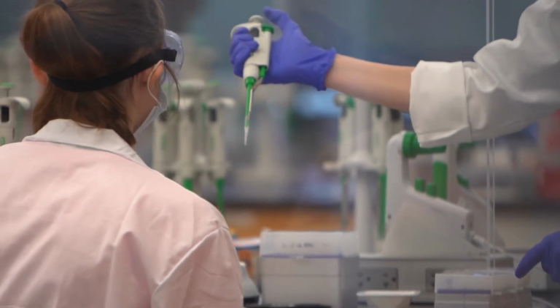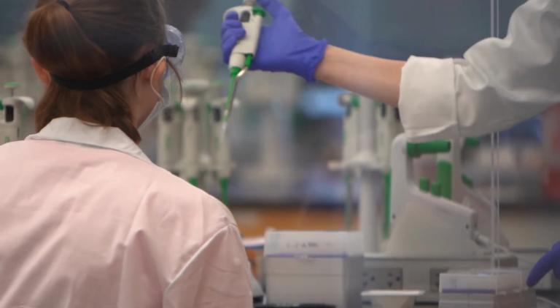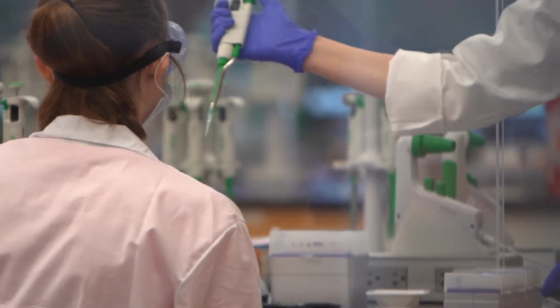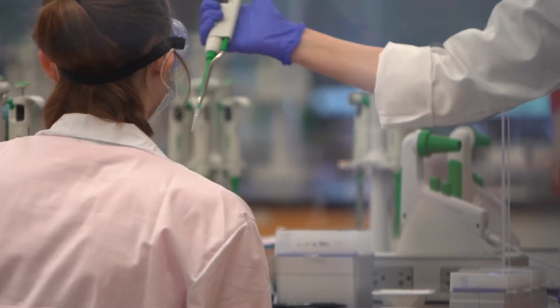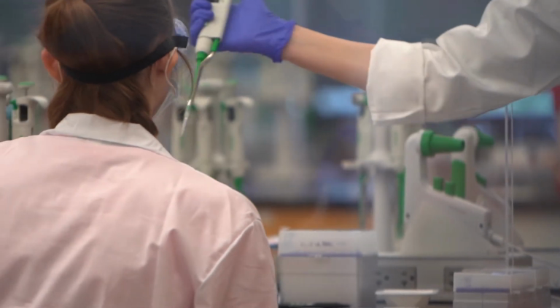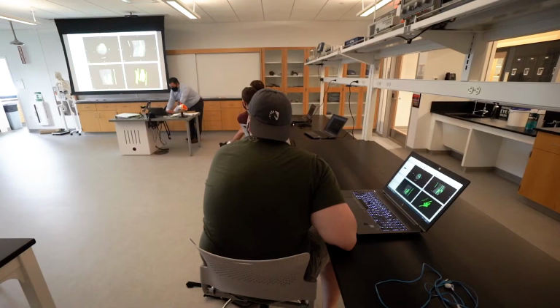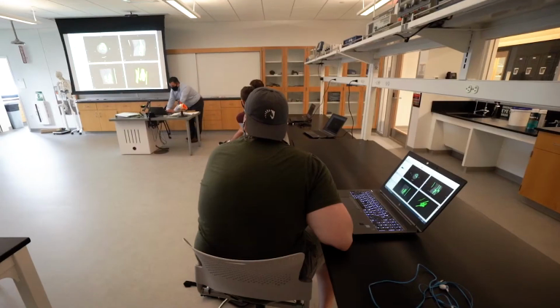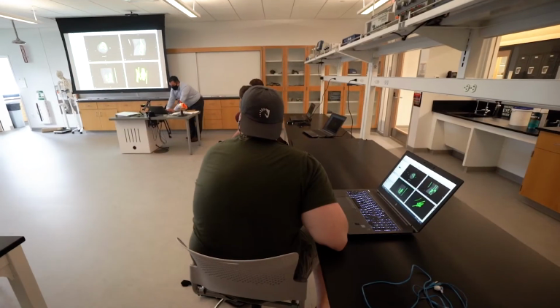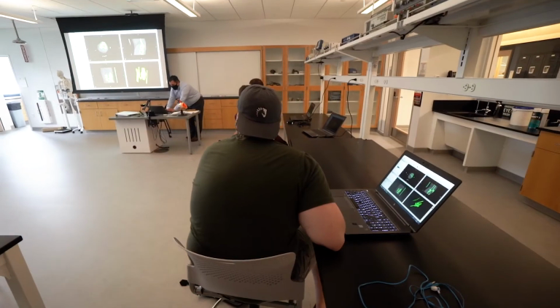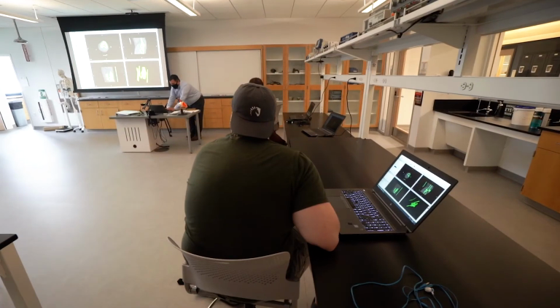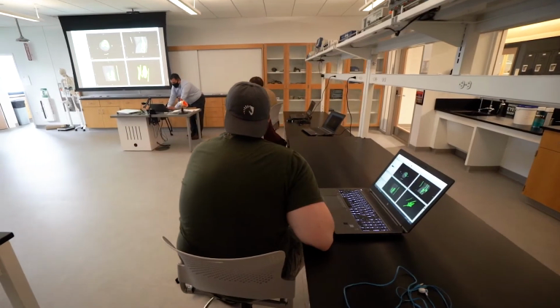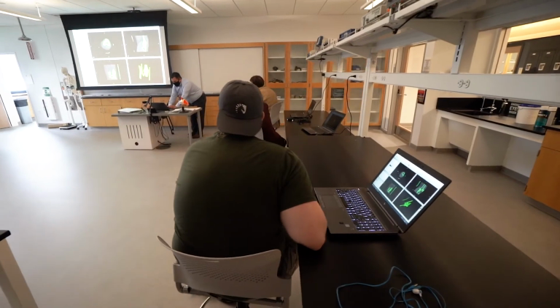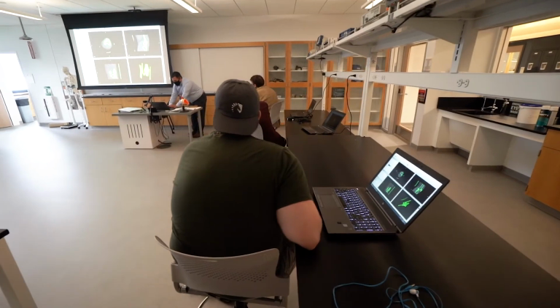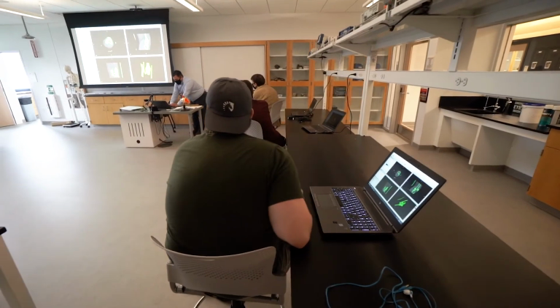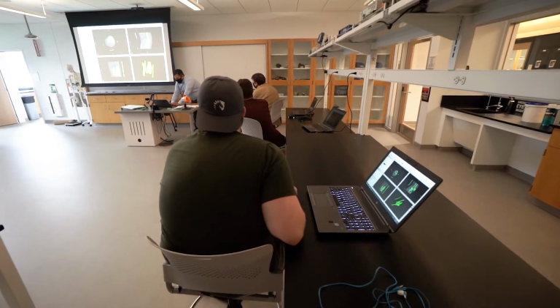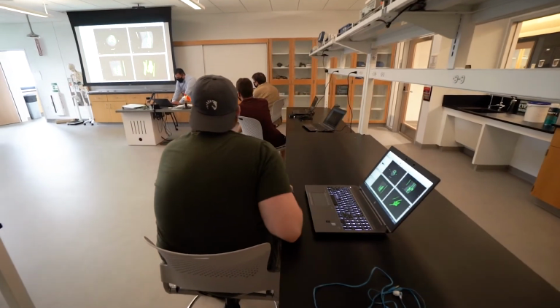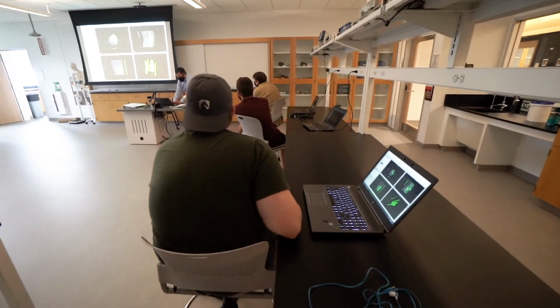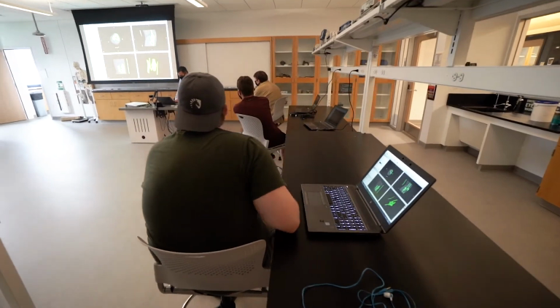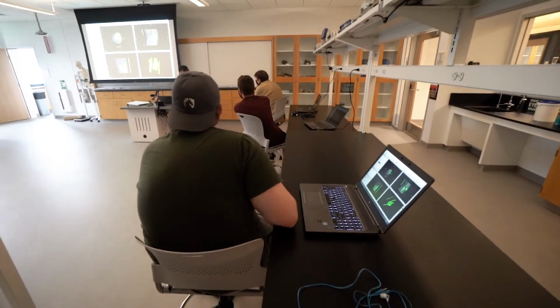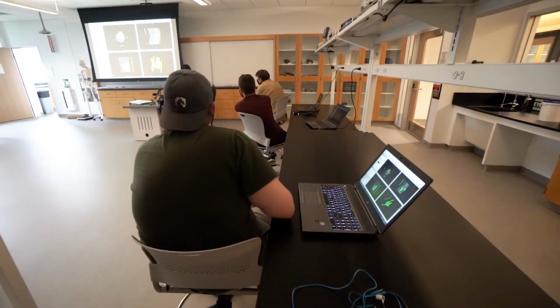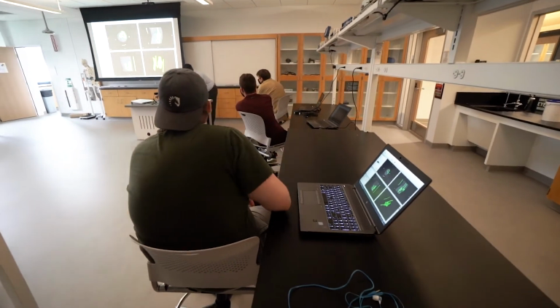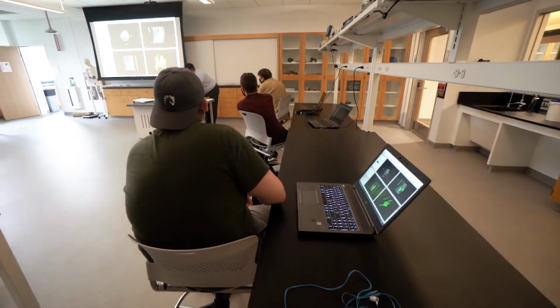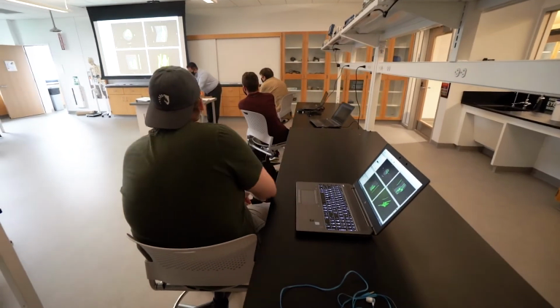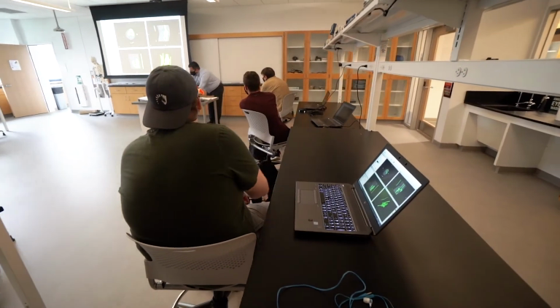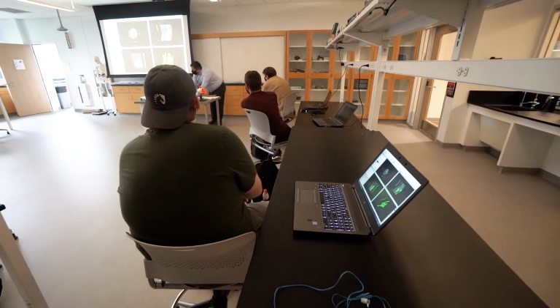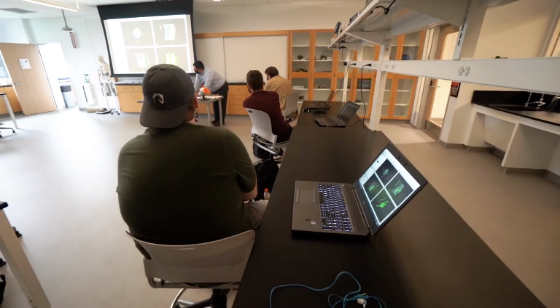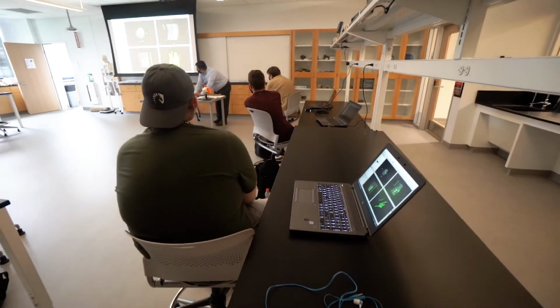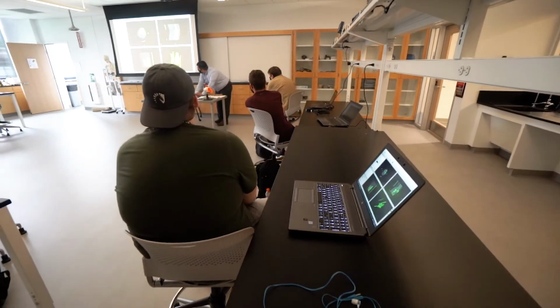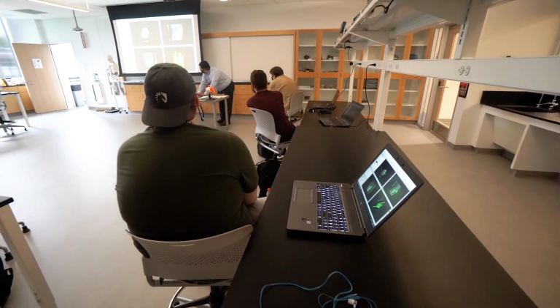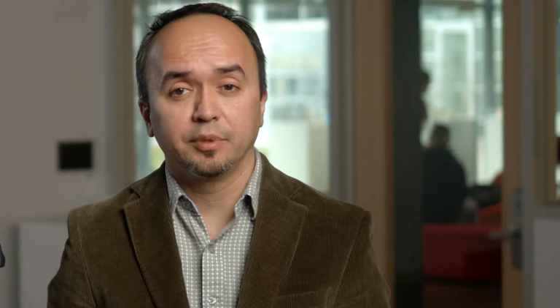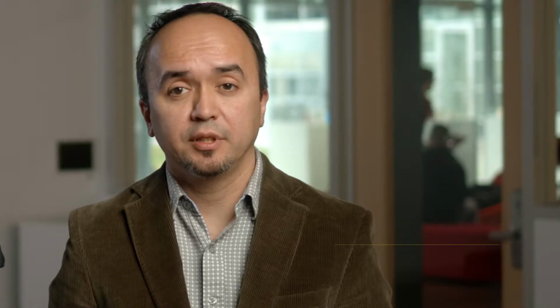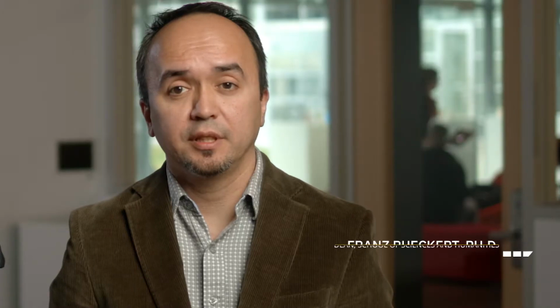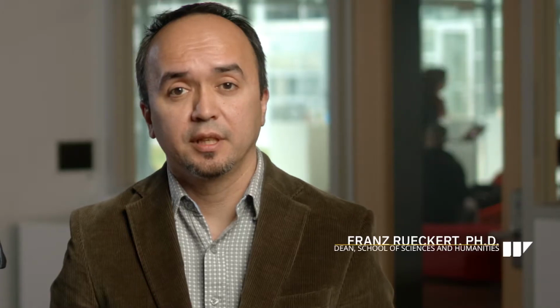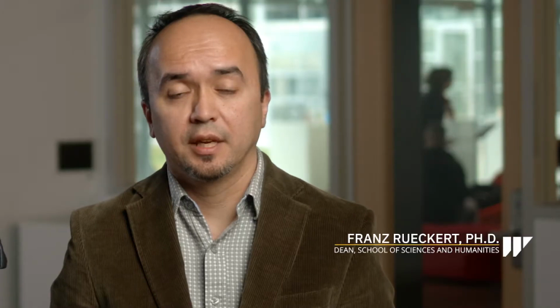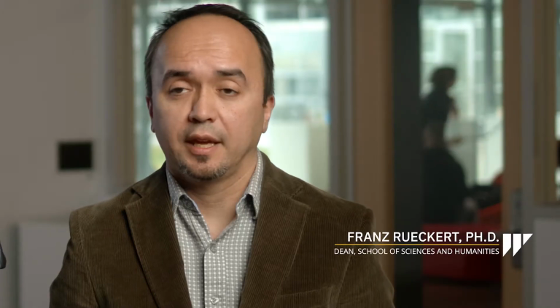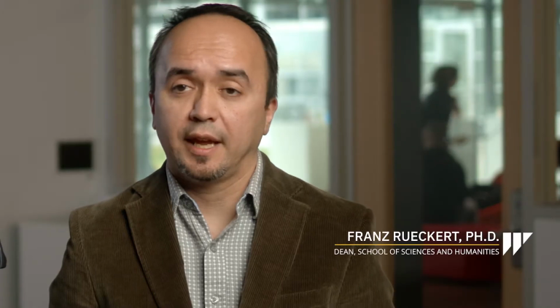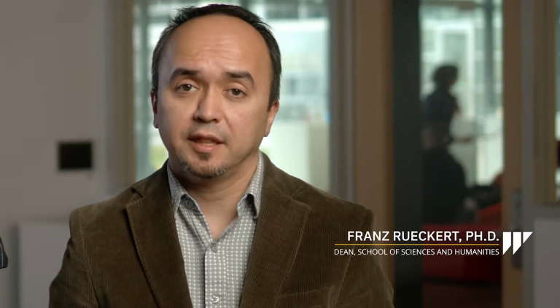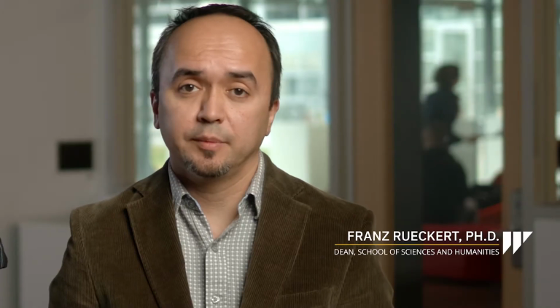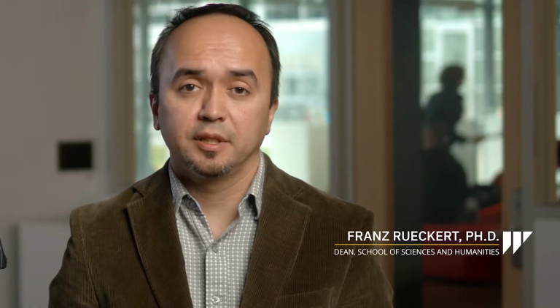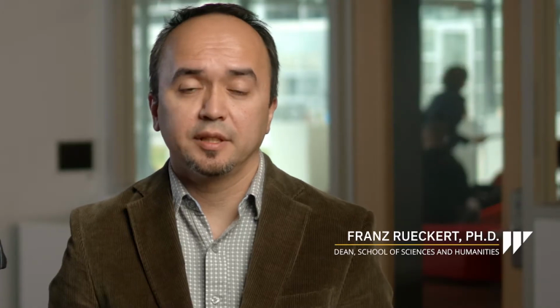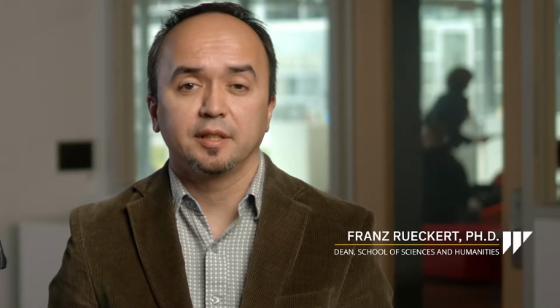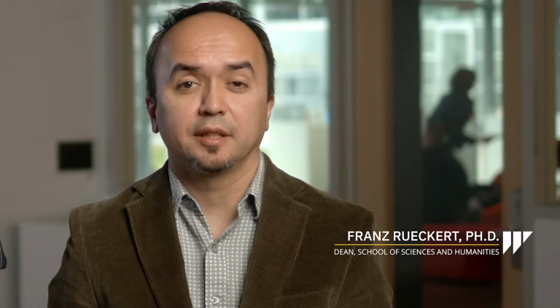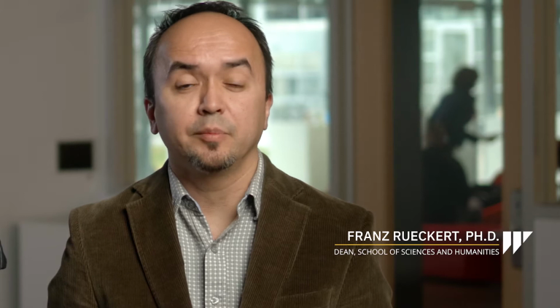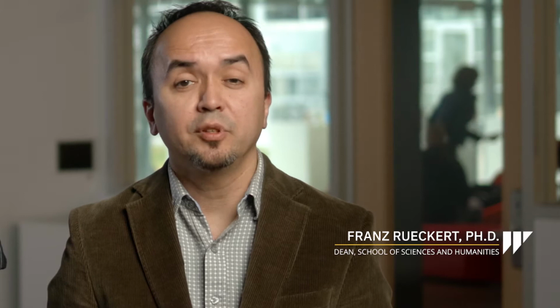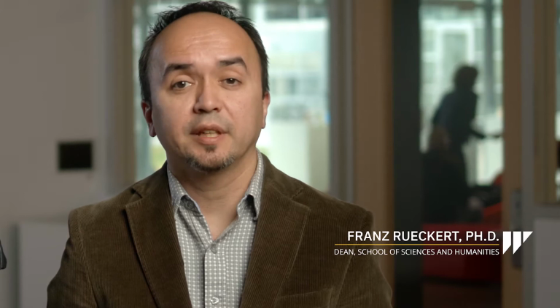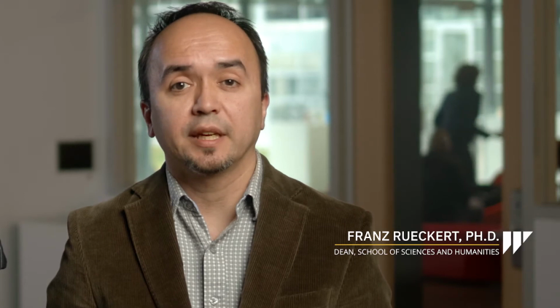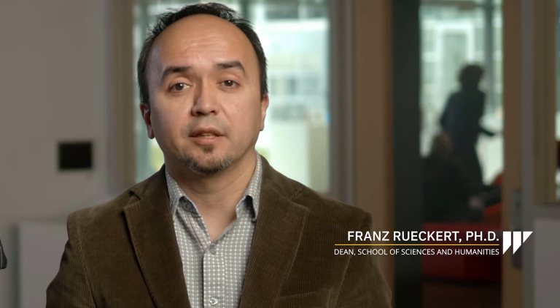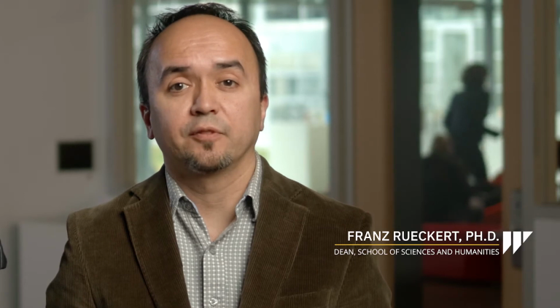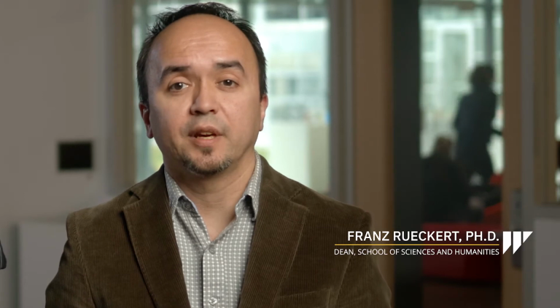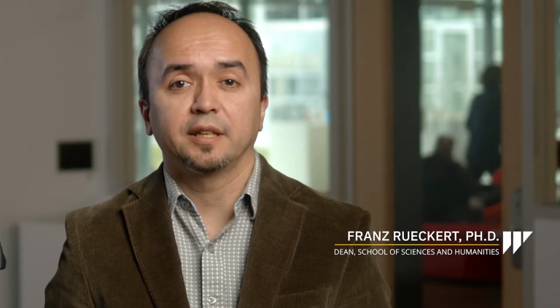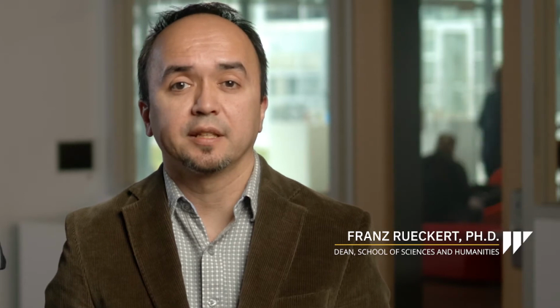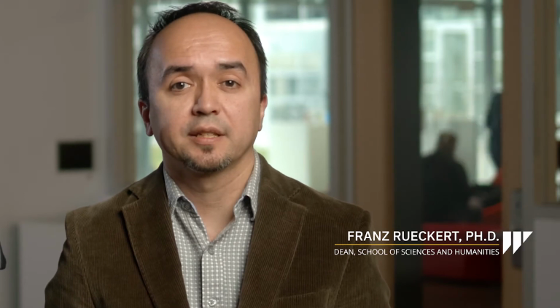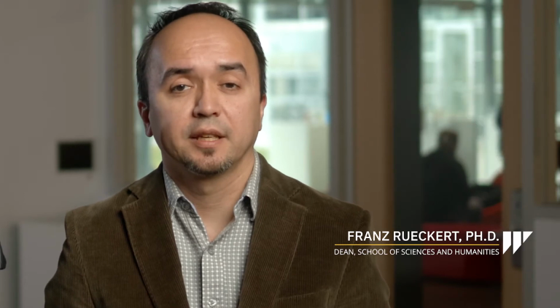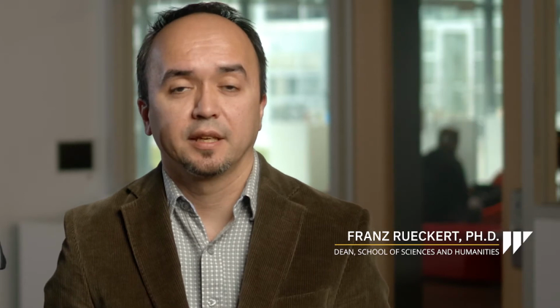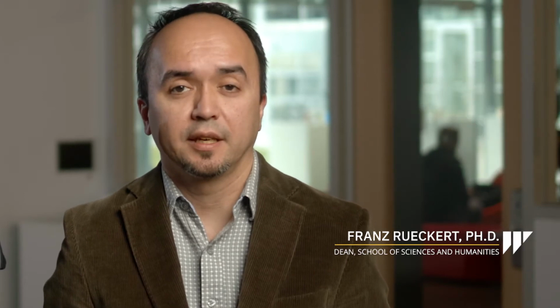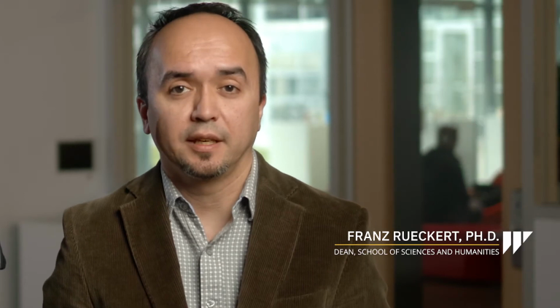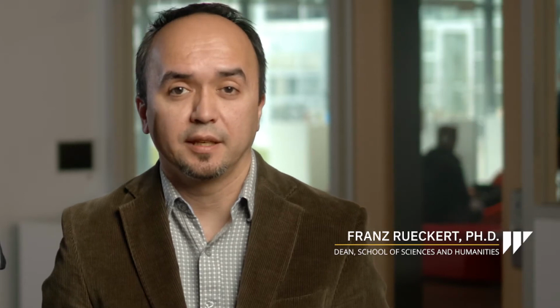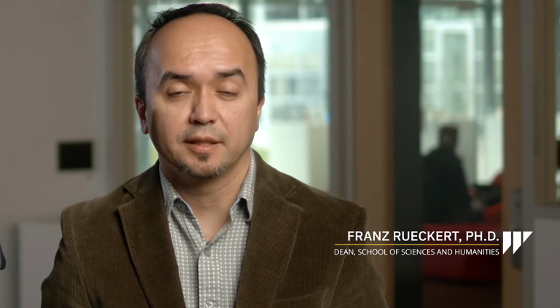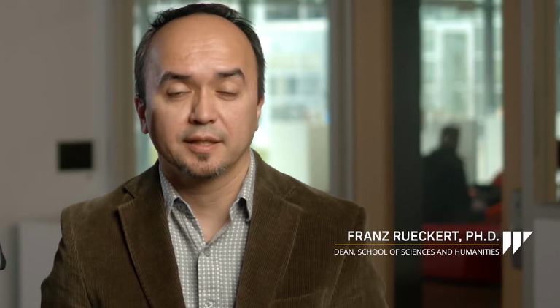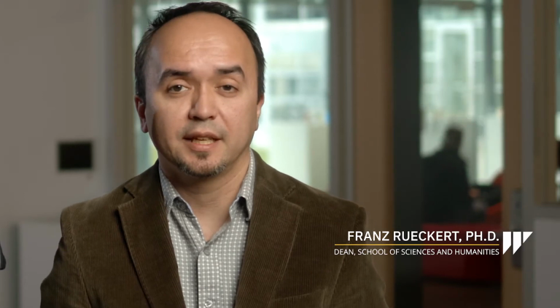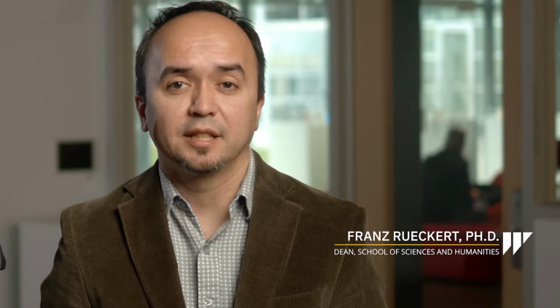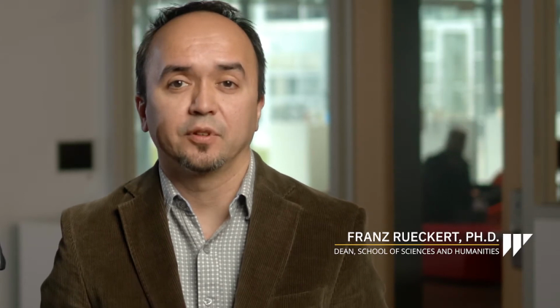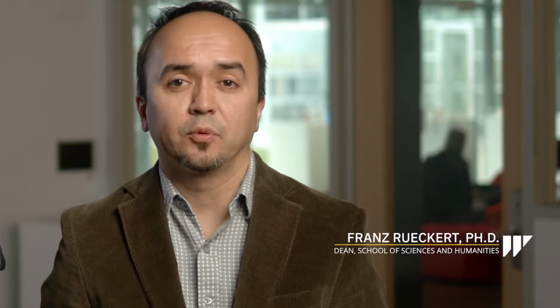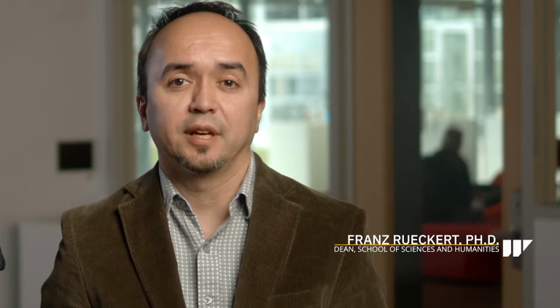Along the way, students will gain skills in data analytics, scientific computing, and the ability to communicate their findings in a scientific way.